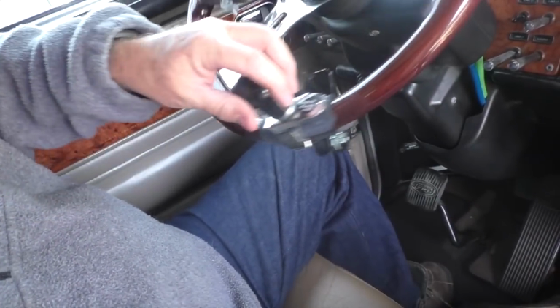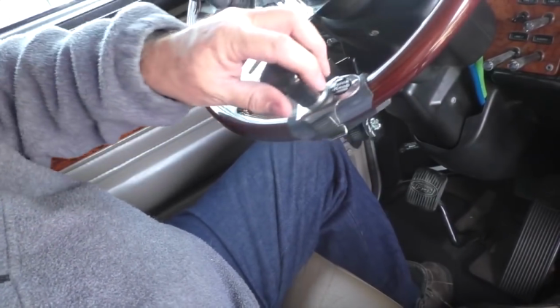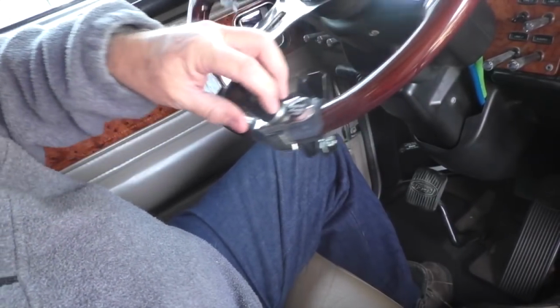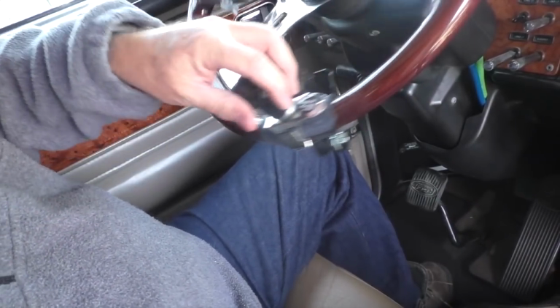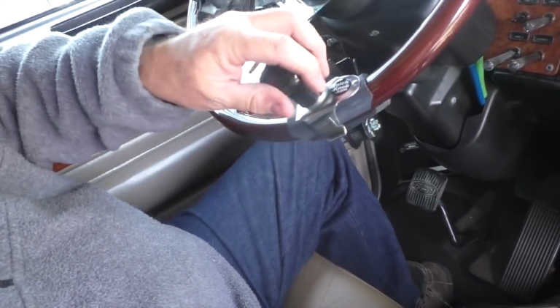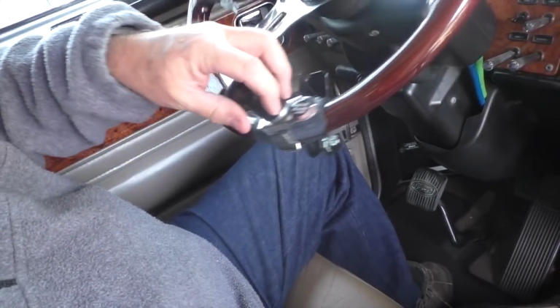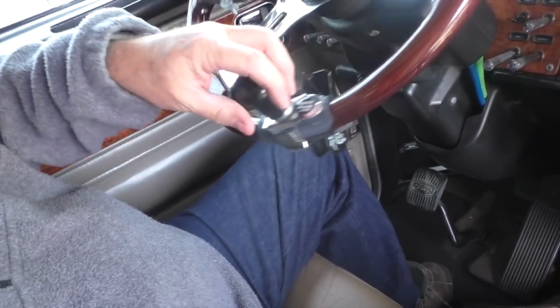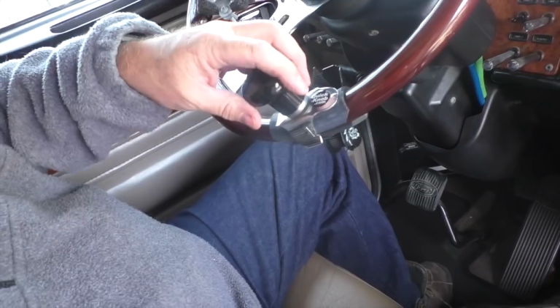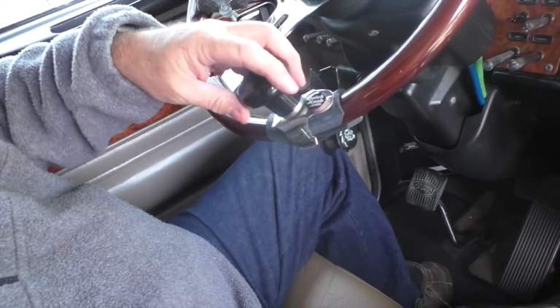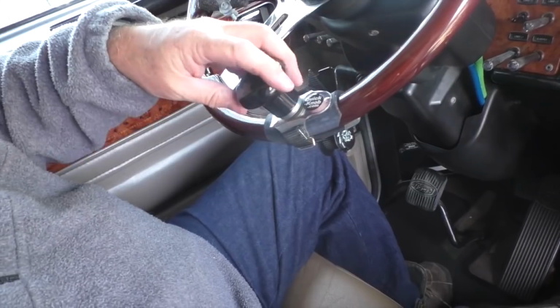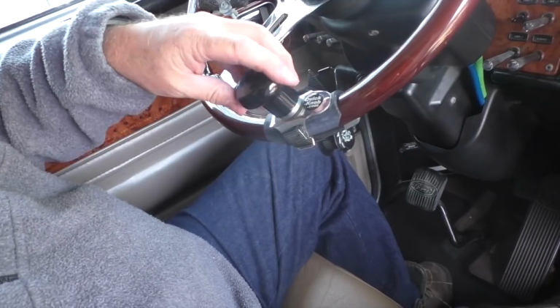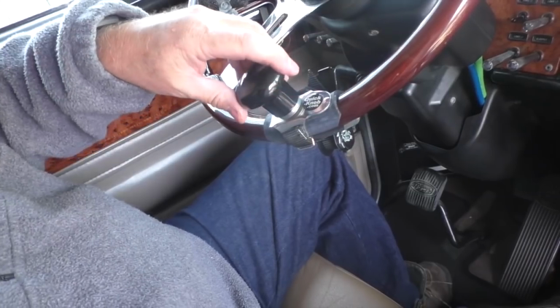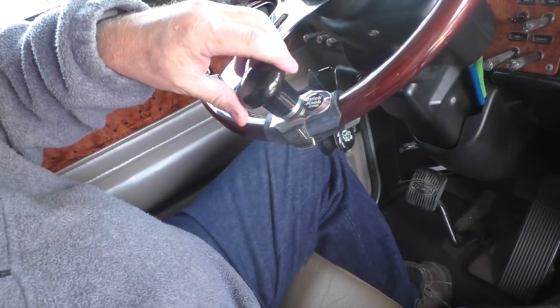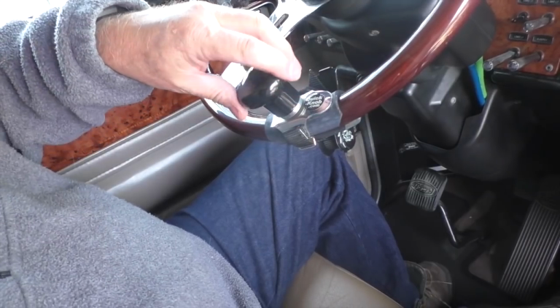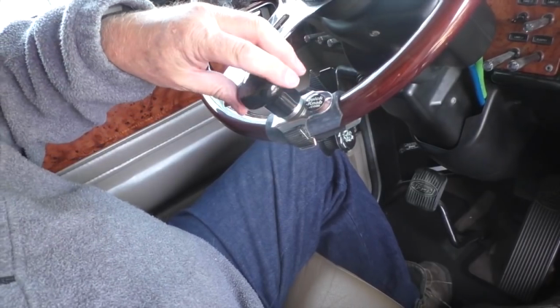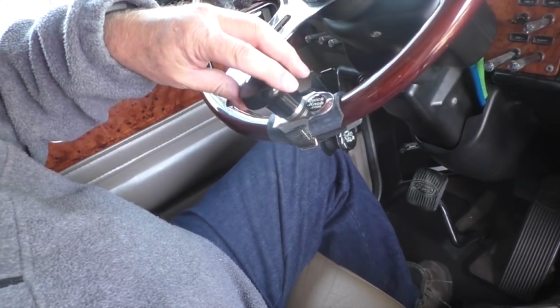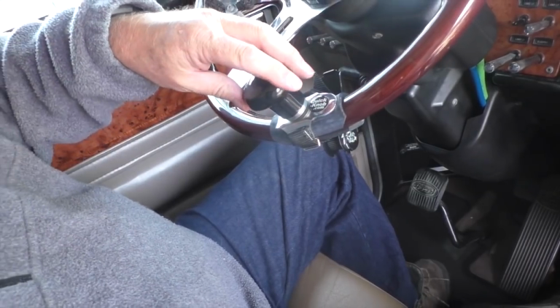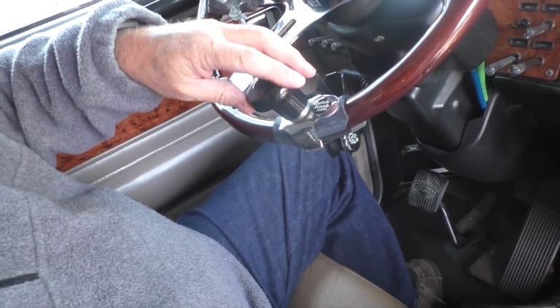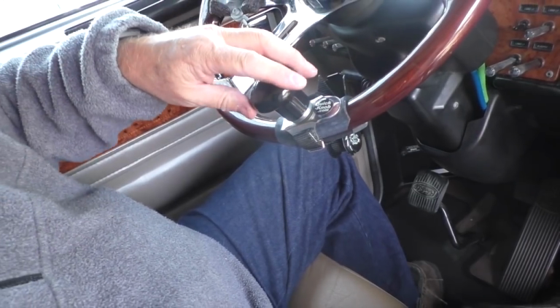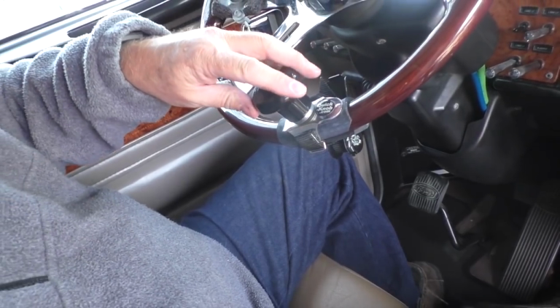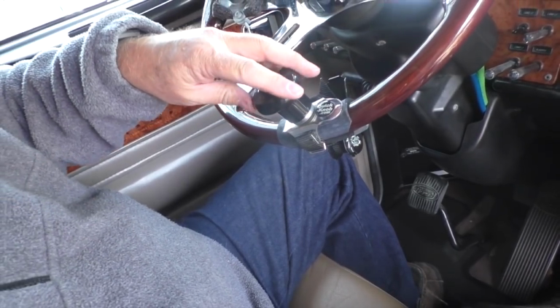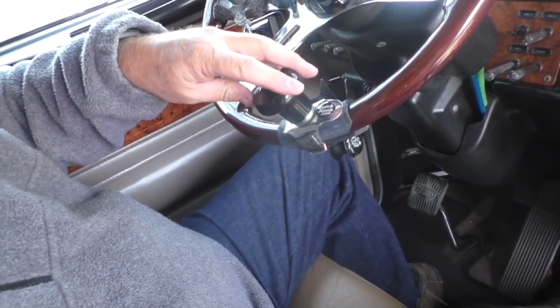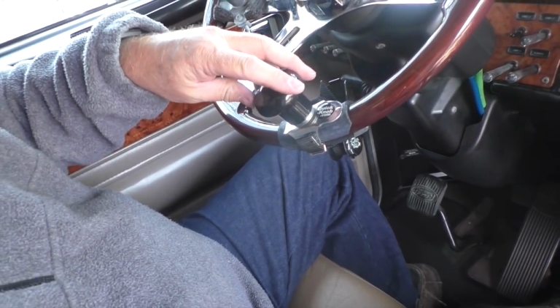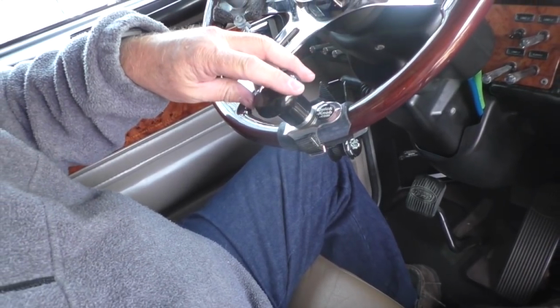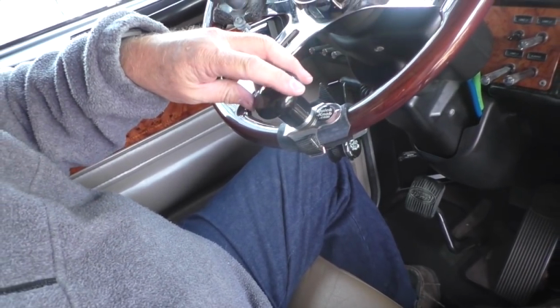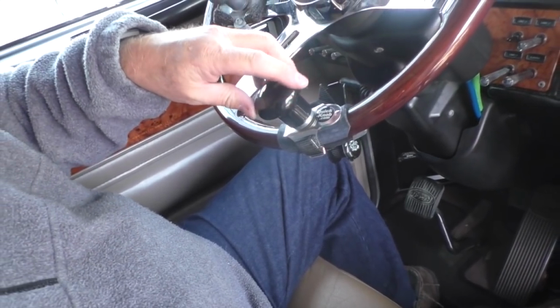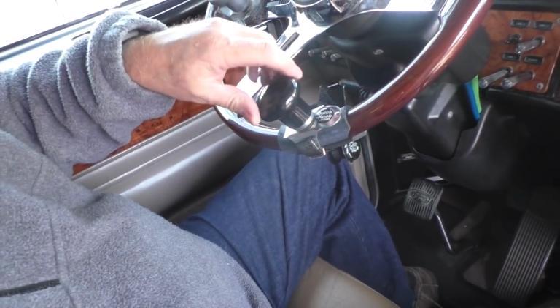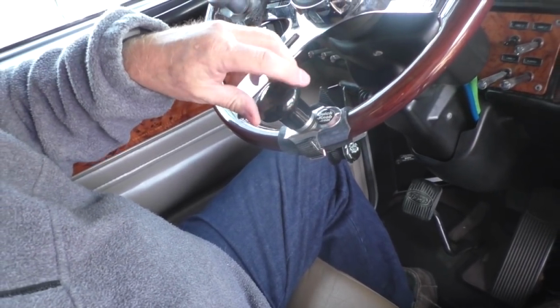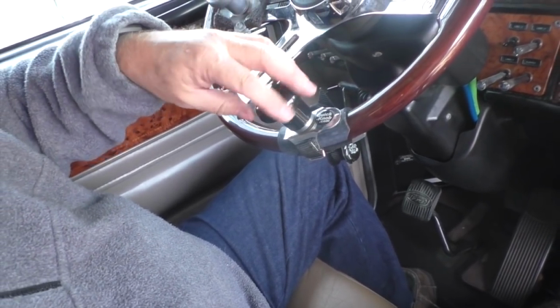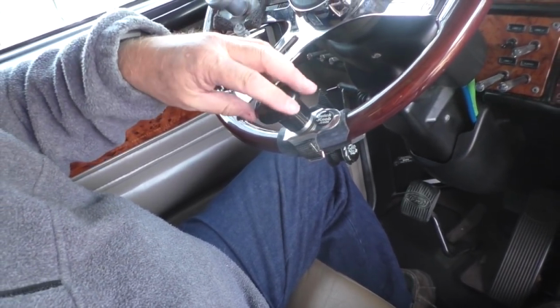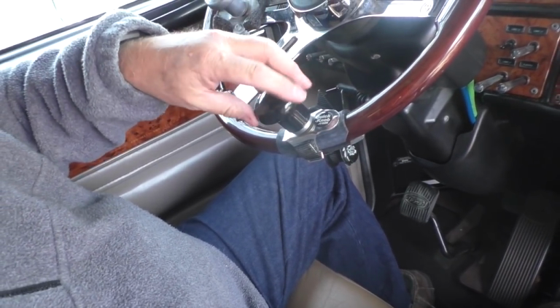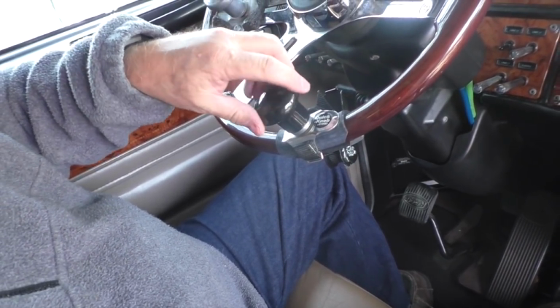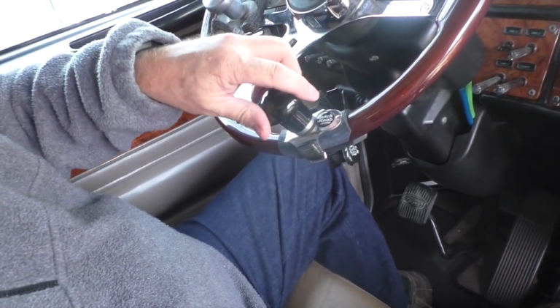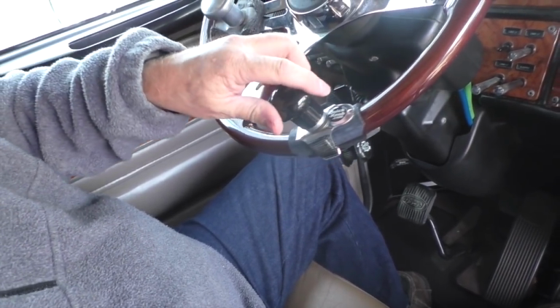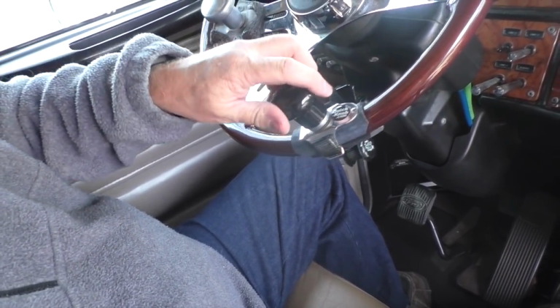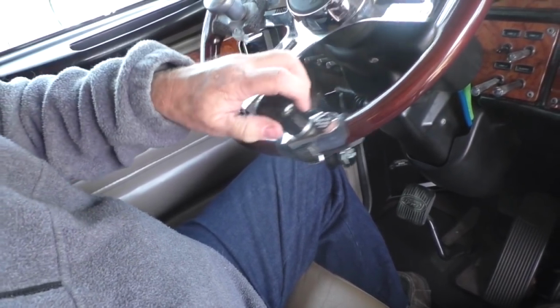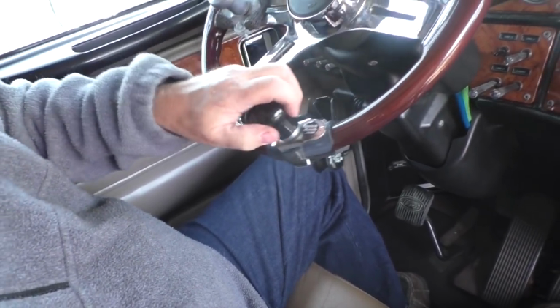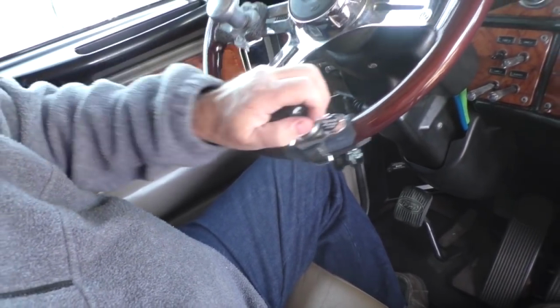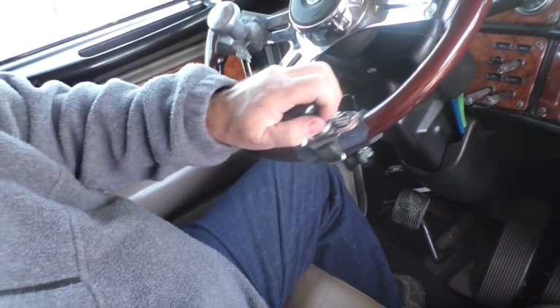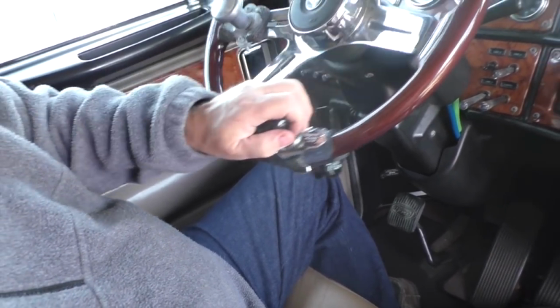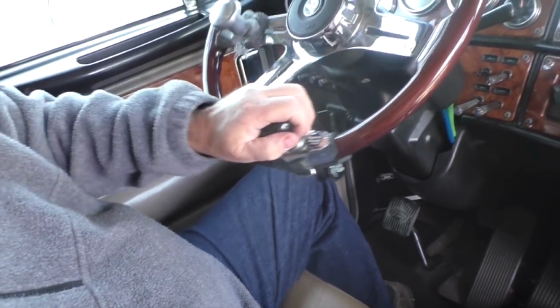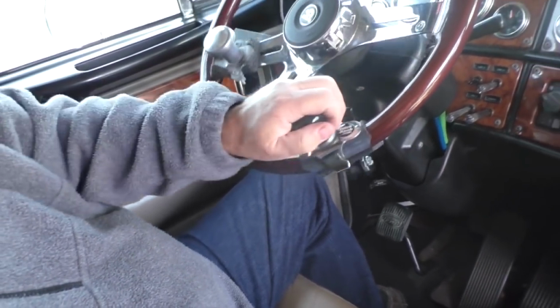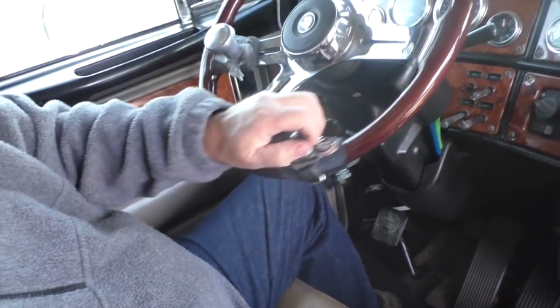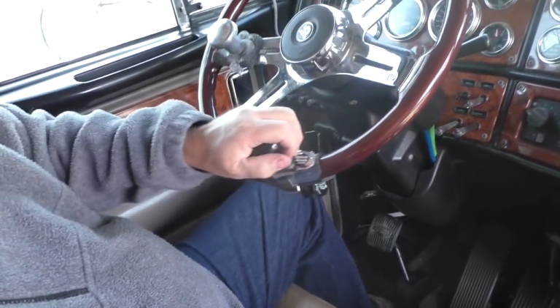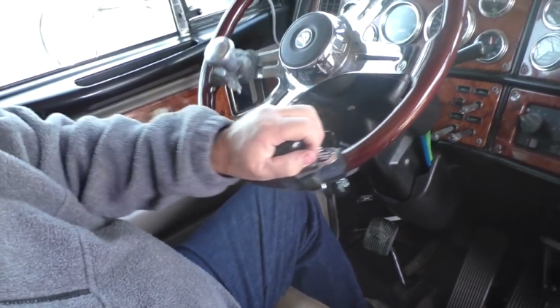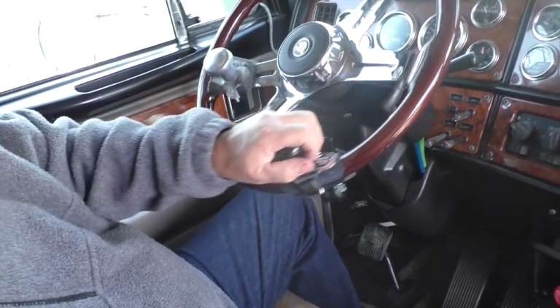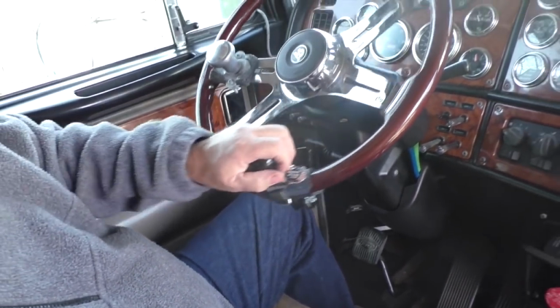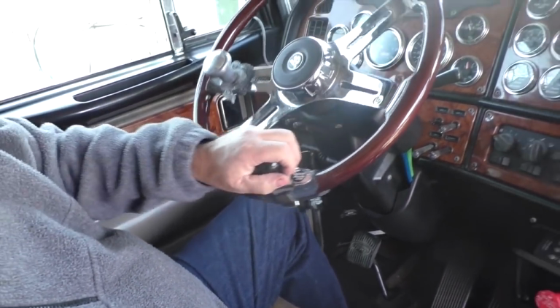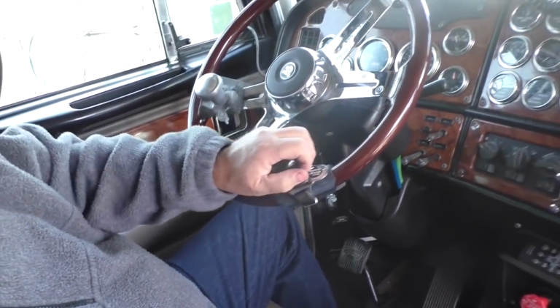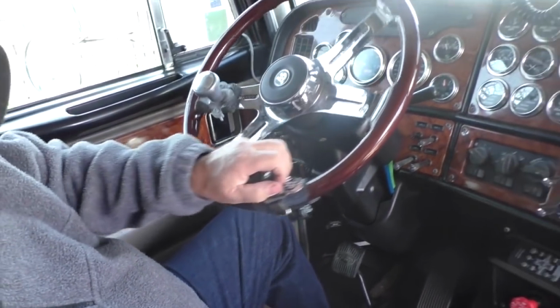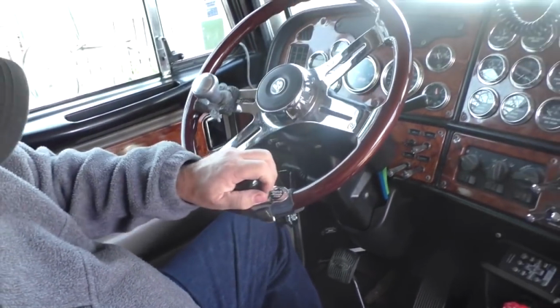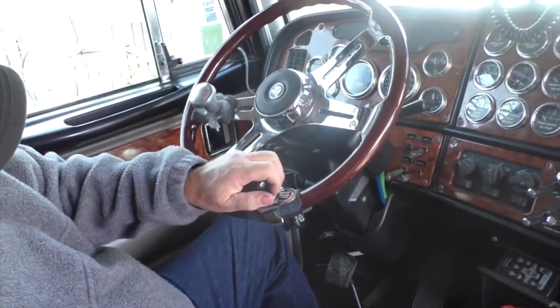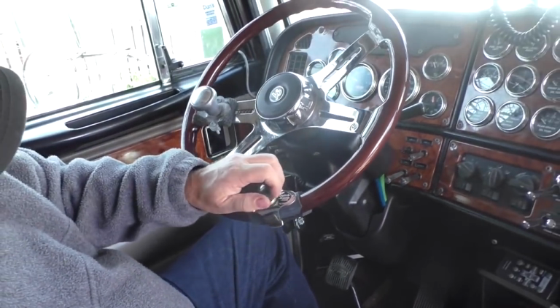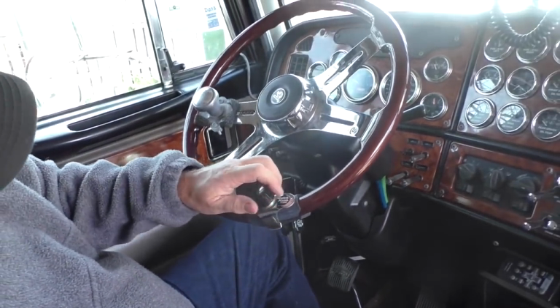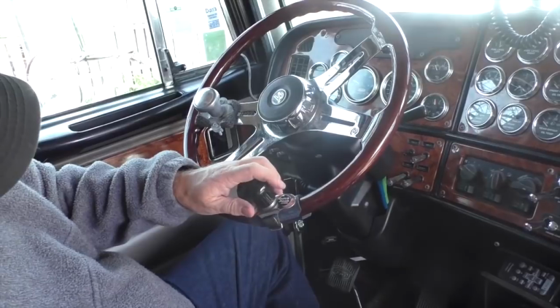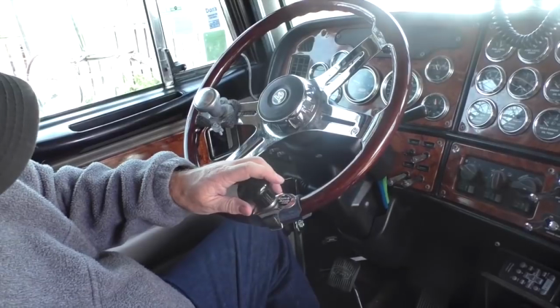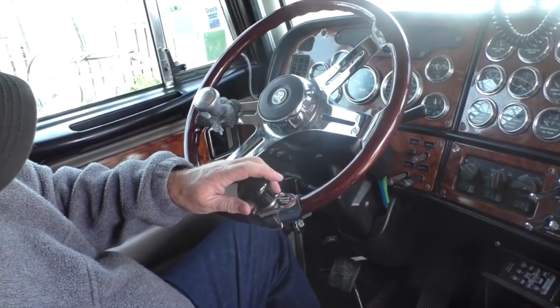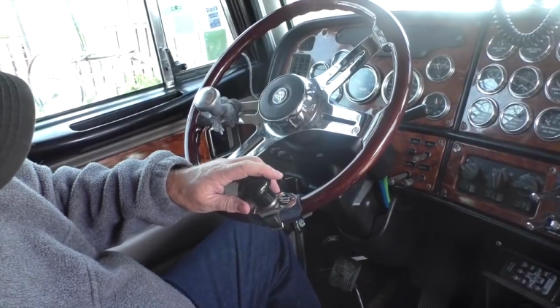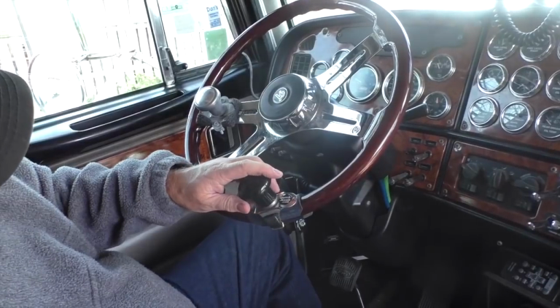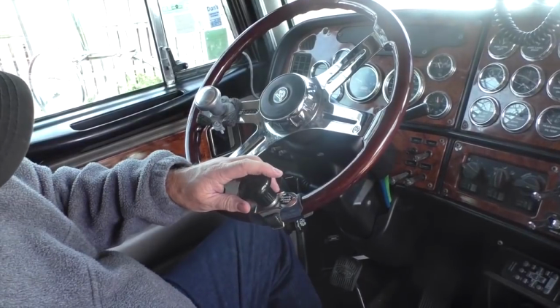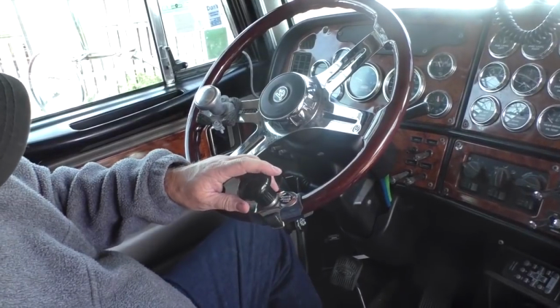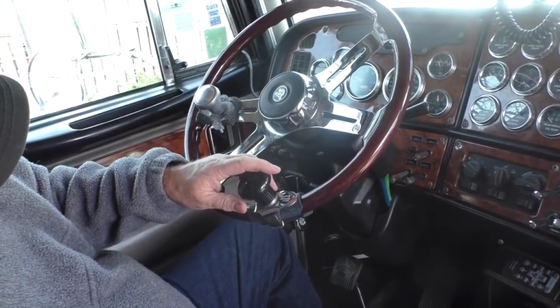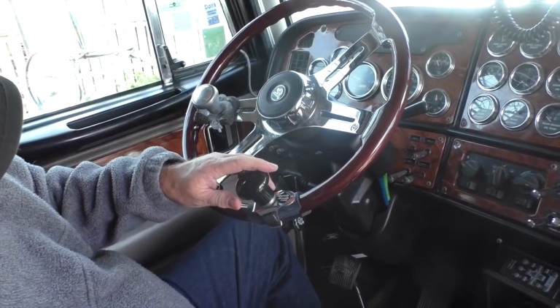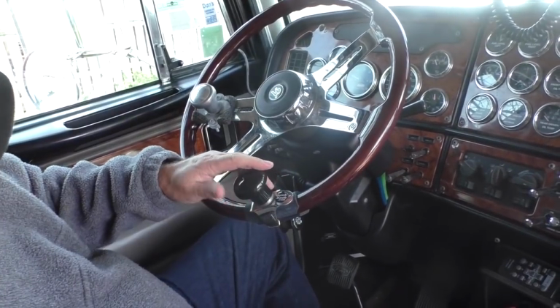And you can see without having to tighten it too much, it works very well. It's got a good grip on the wheel.